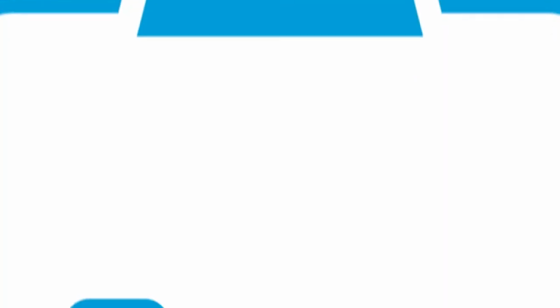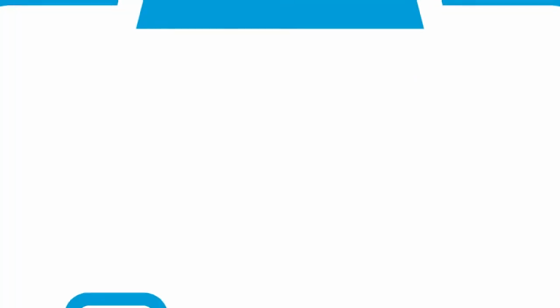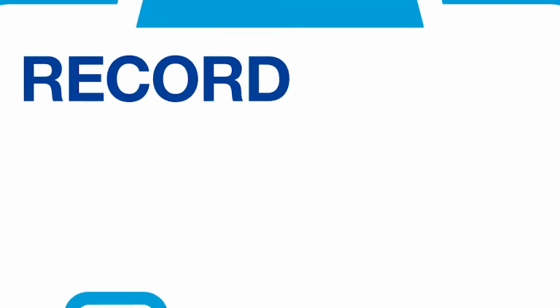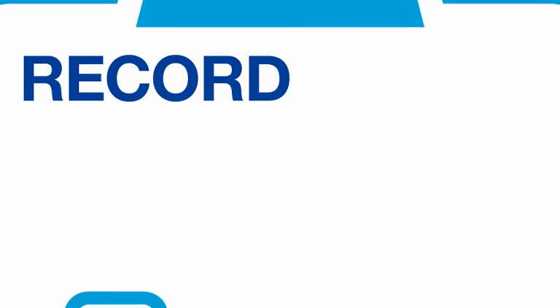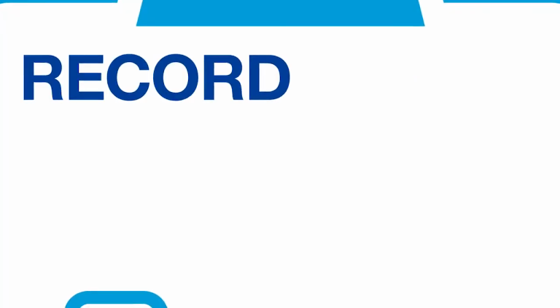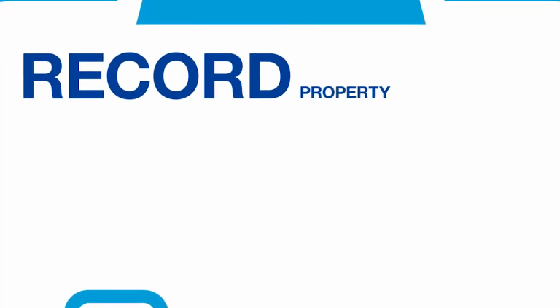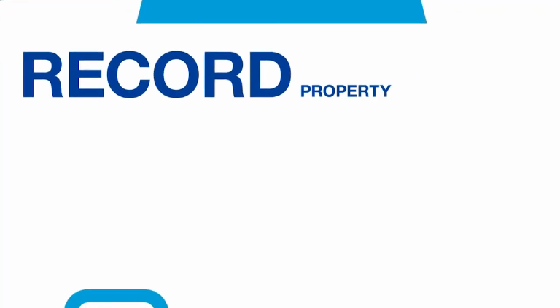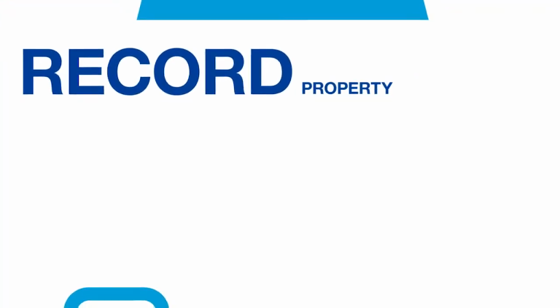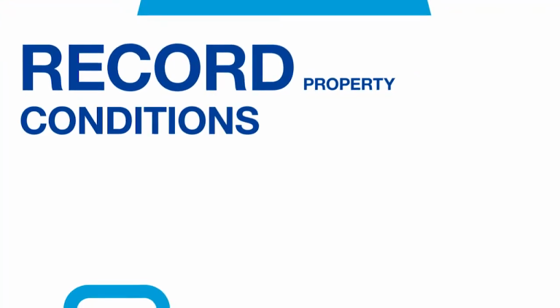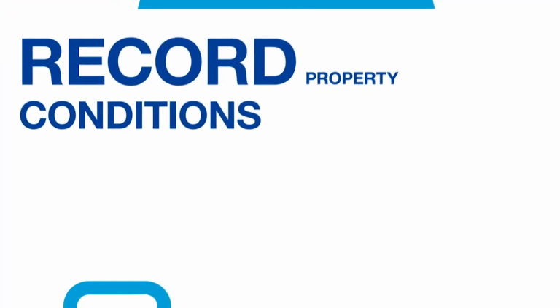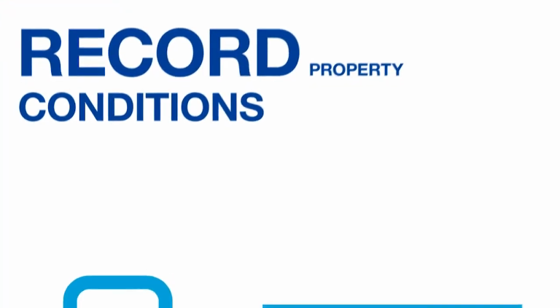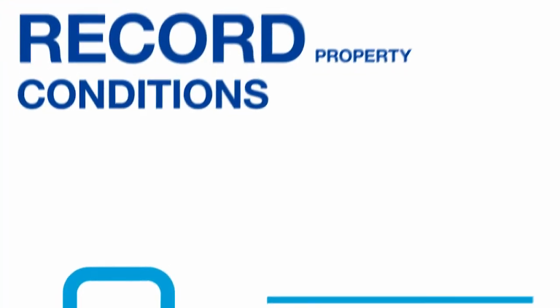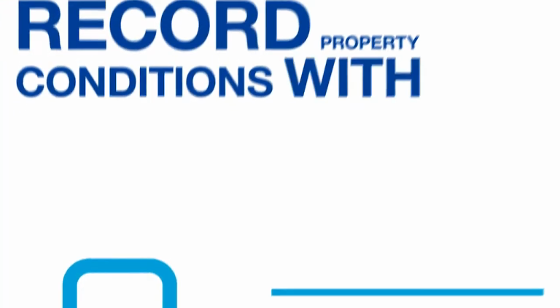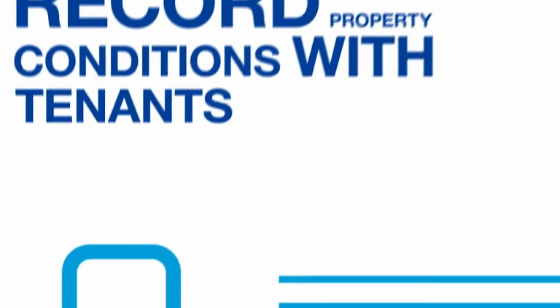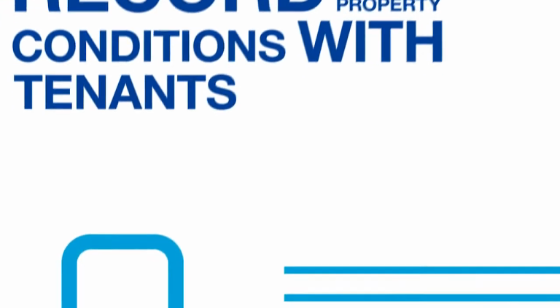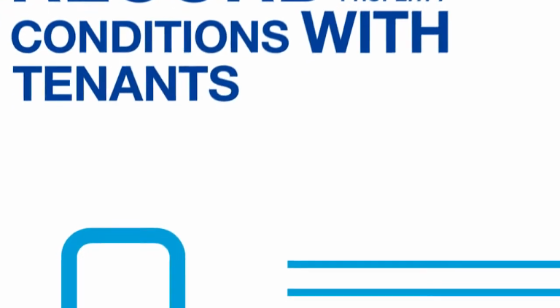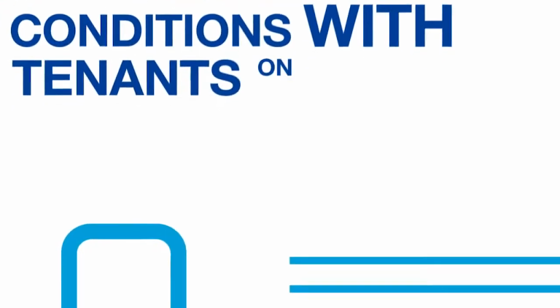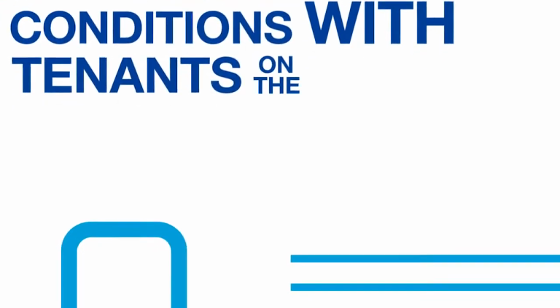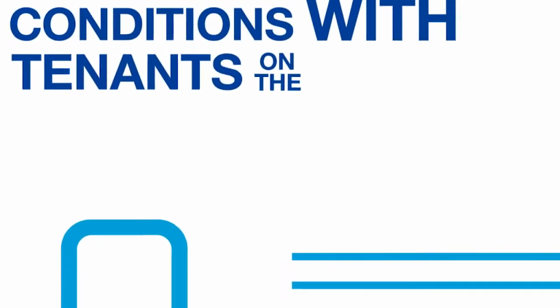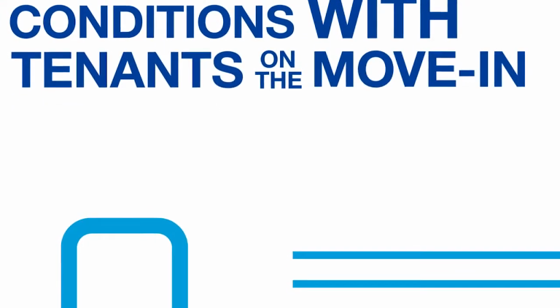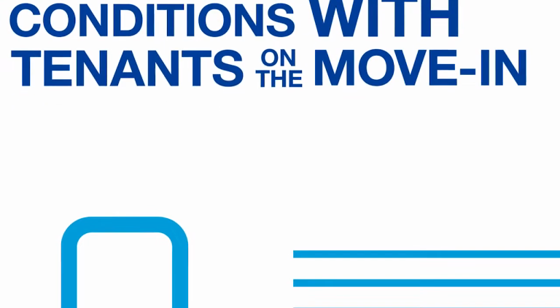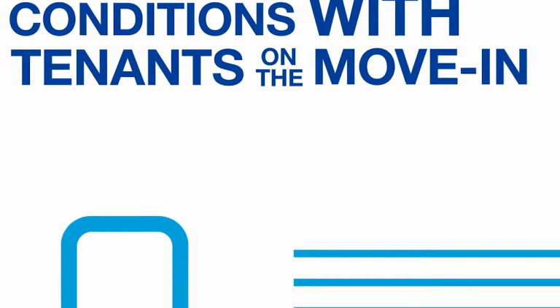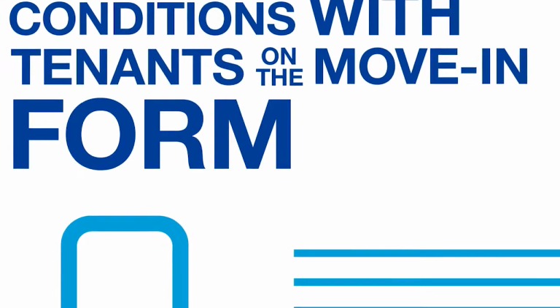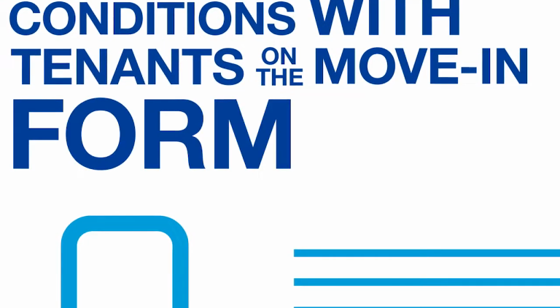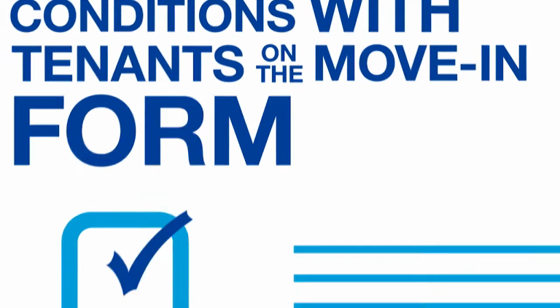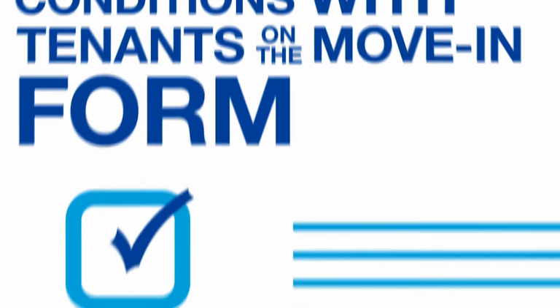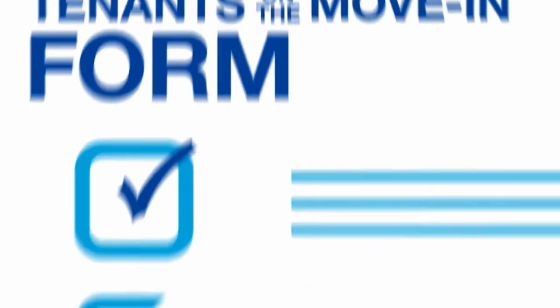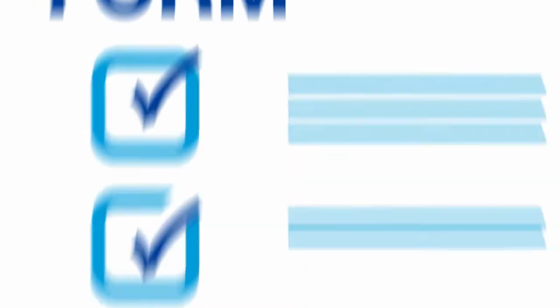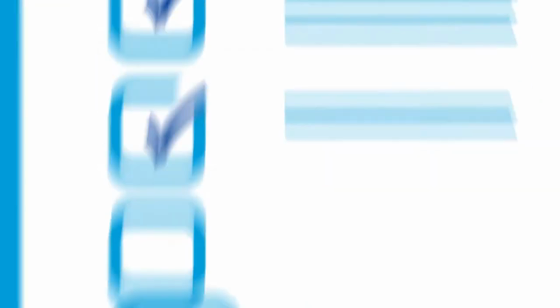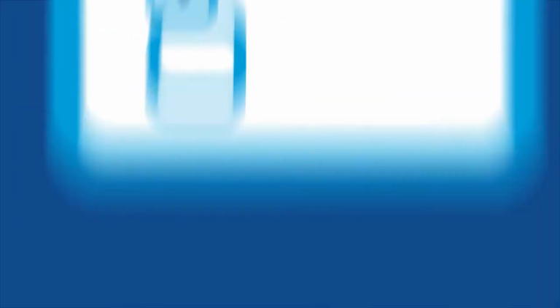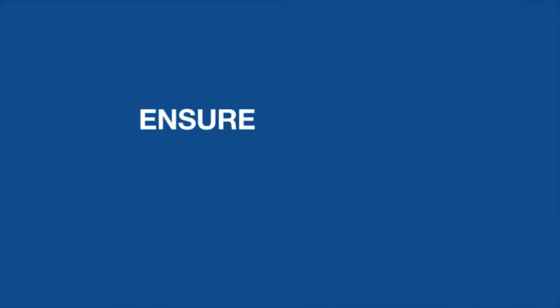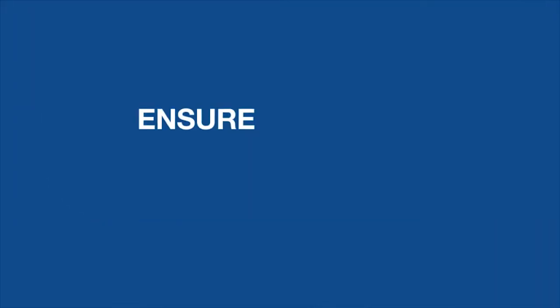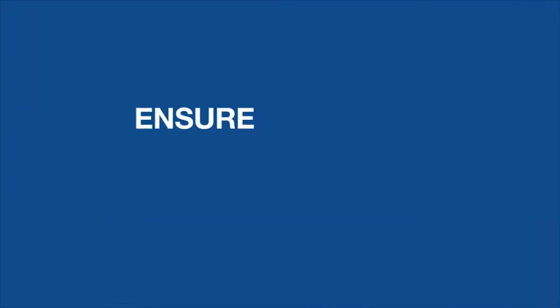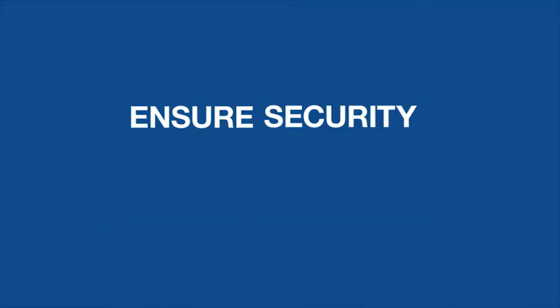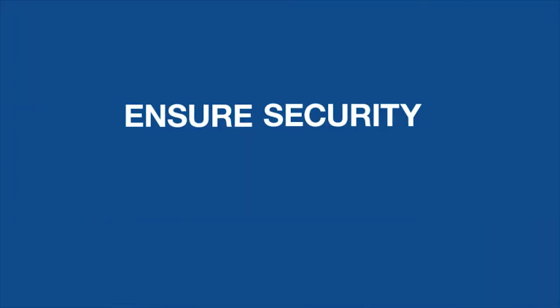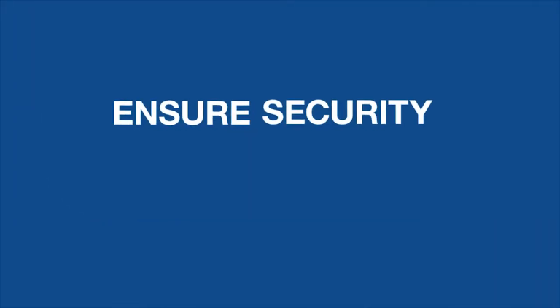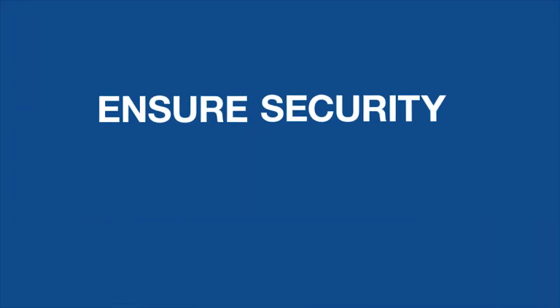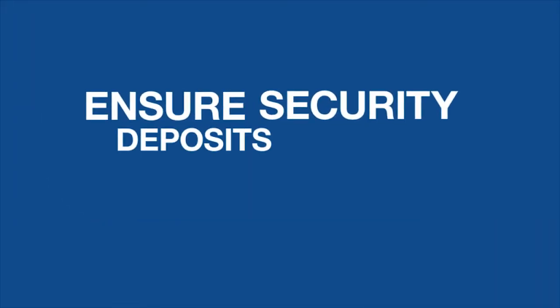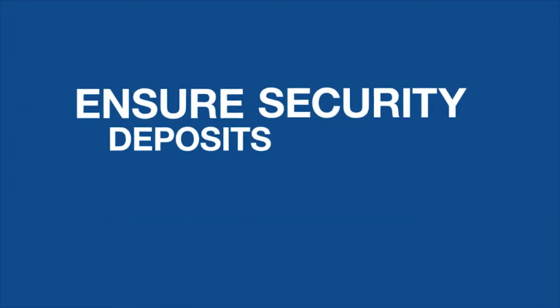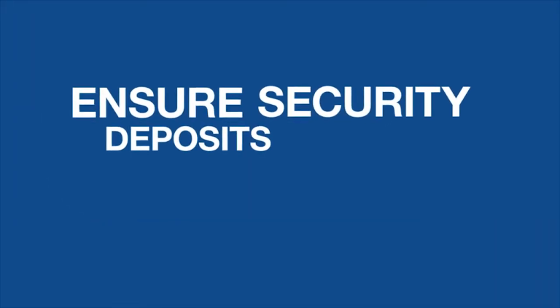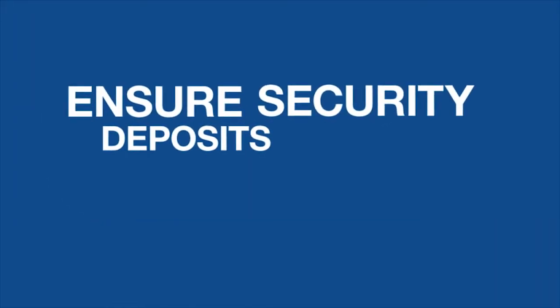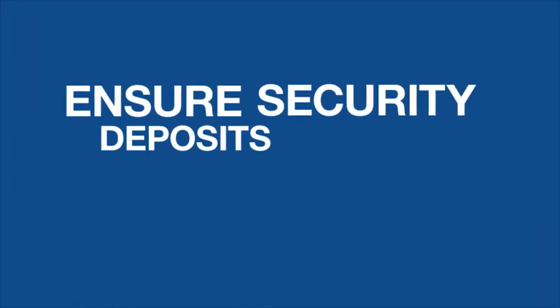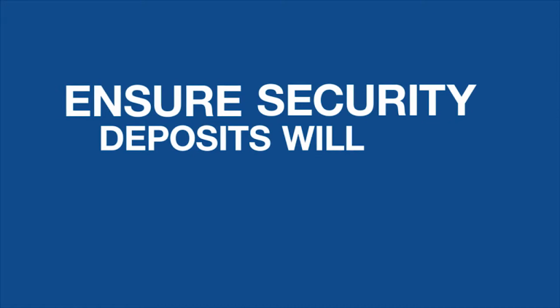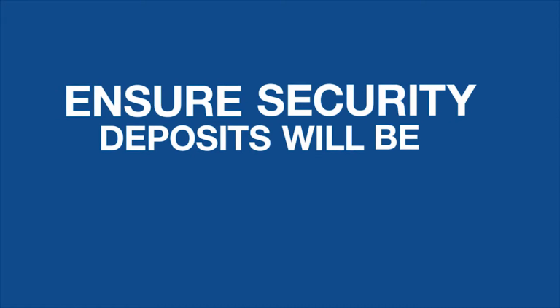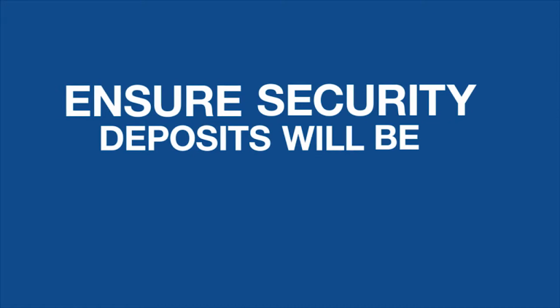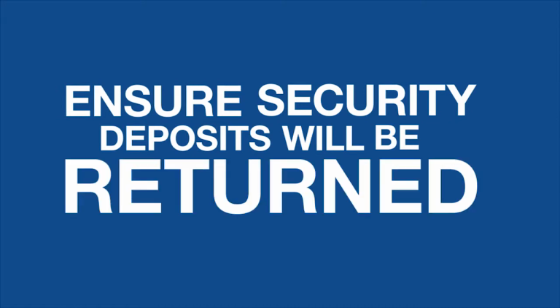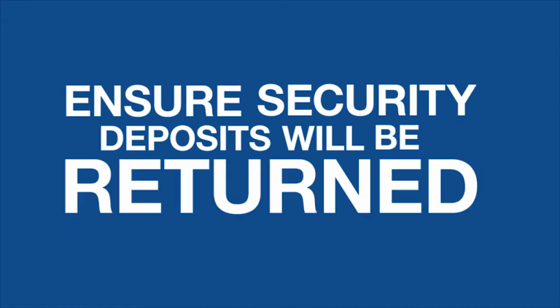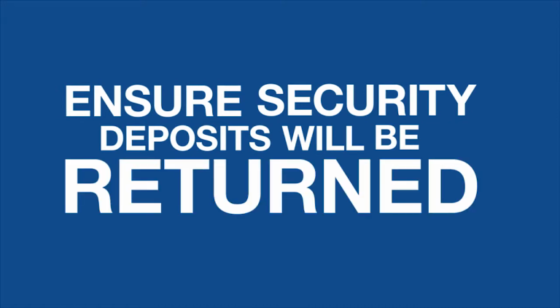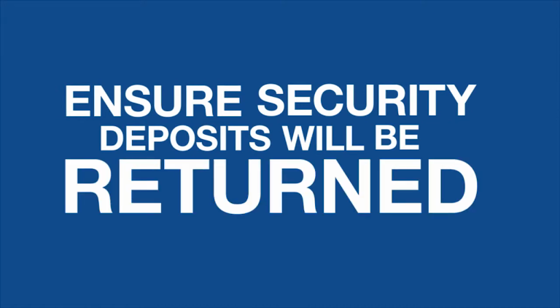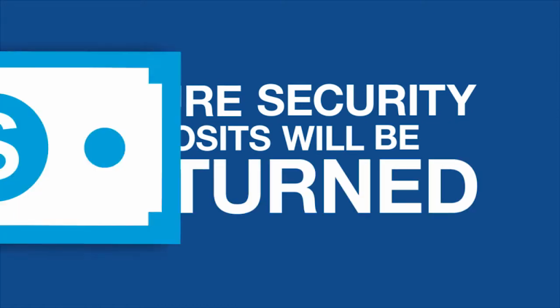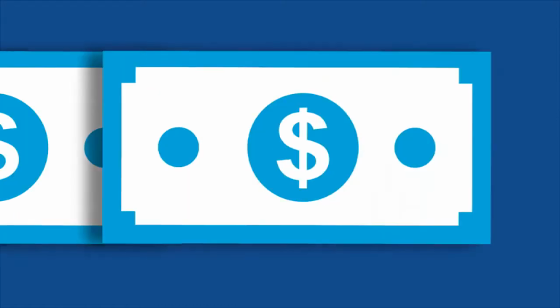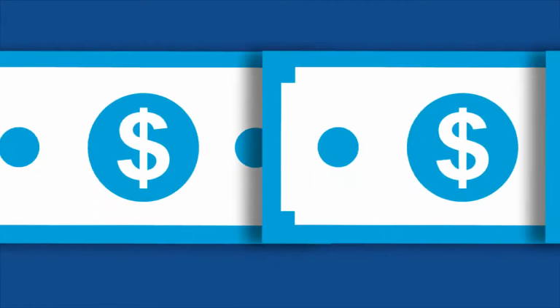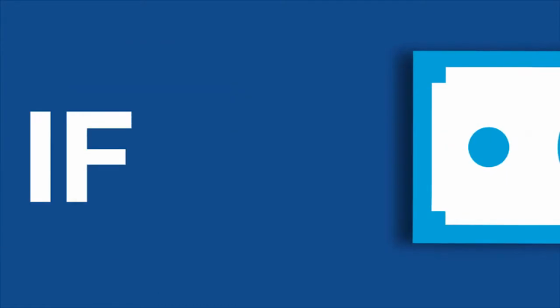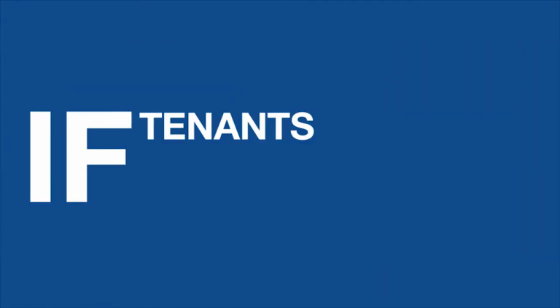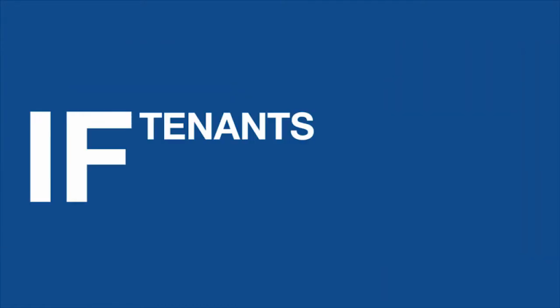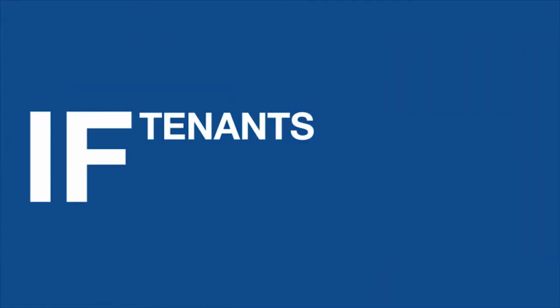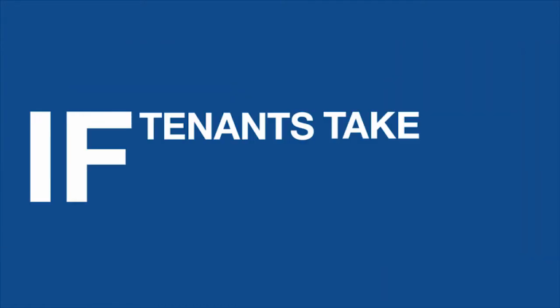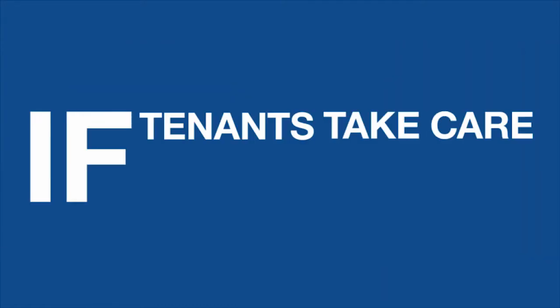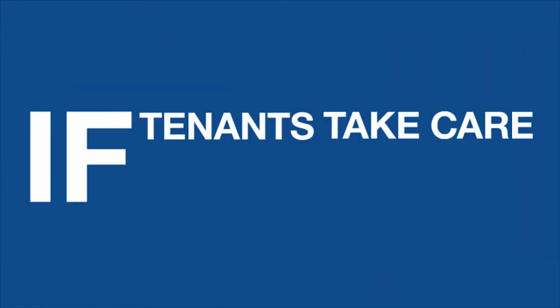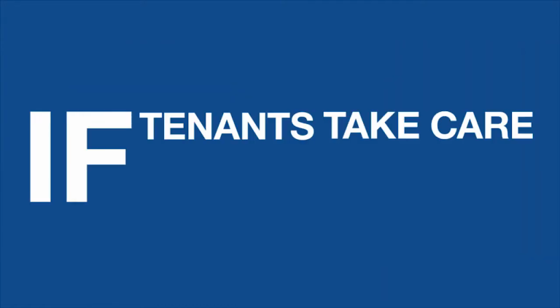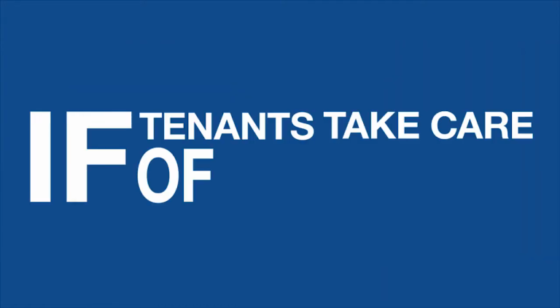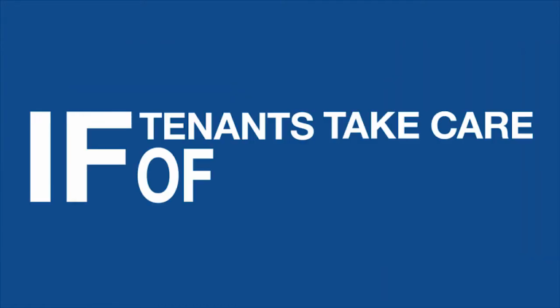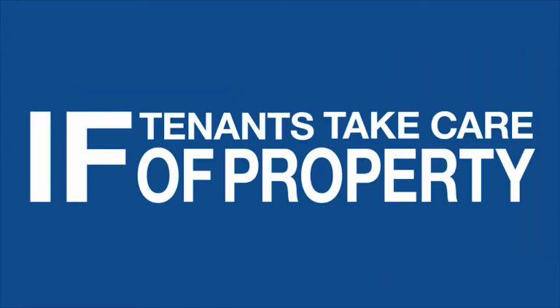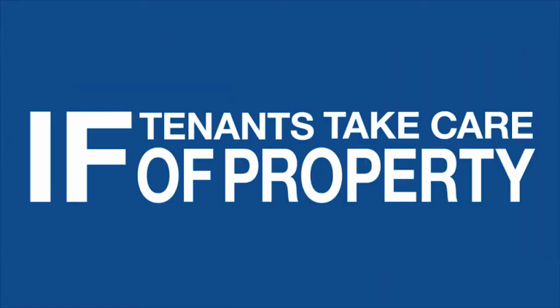Record property condition with tenants on the move-in form. Ensure security deposits will be returned if tenants take care of the property.